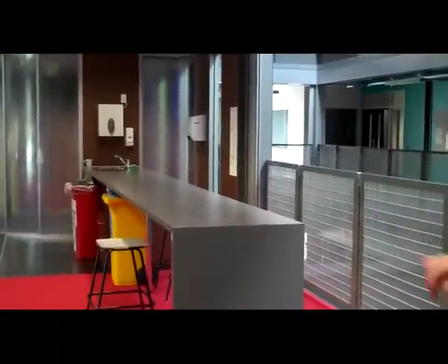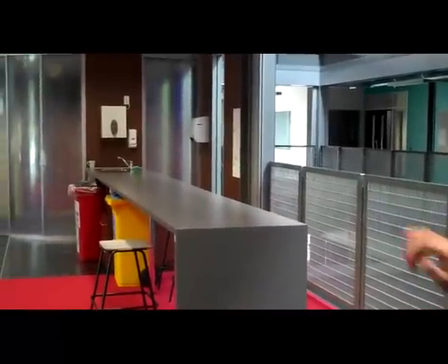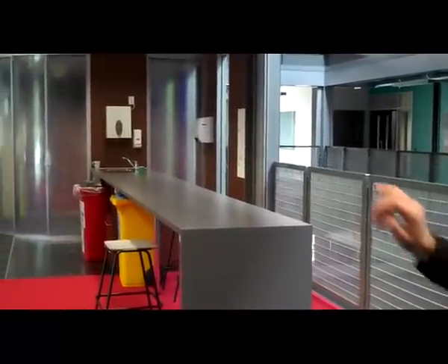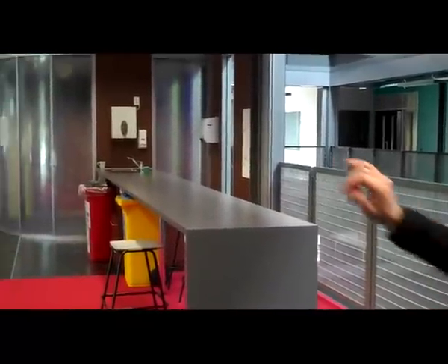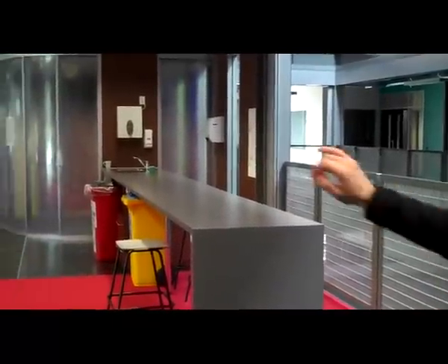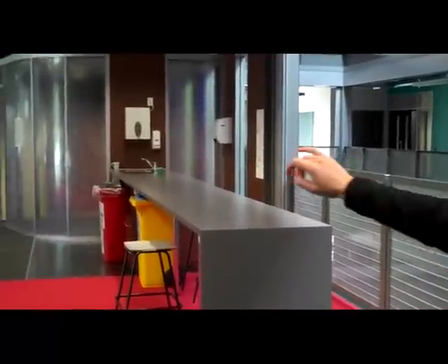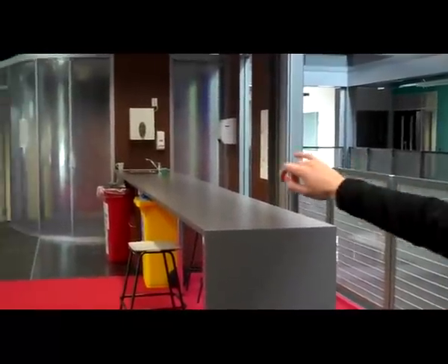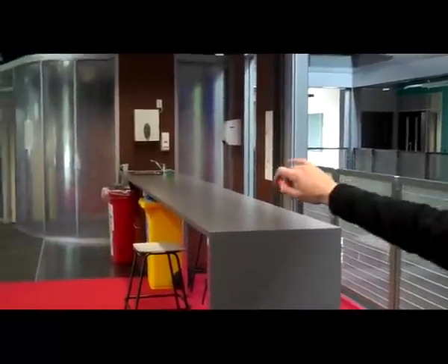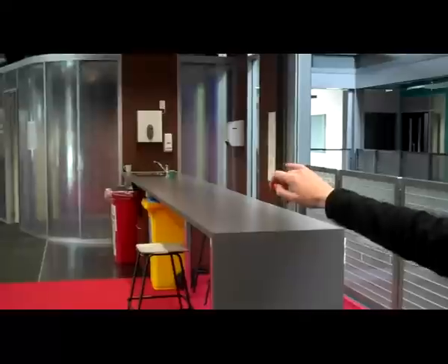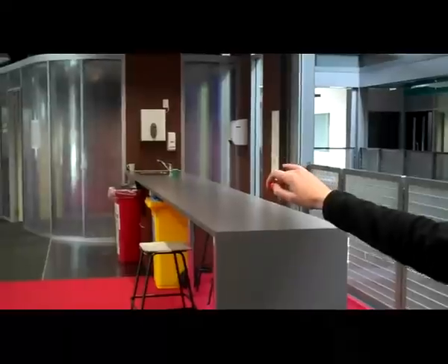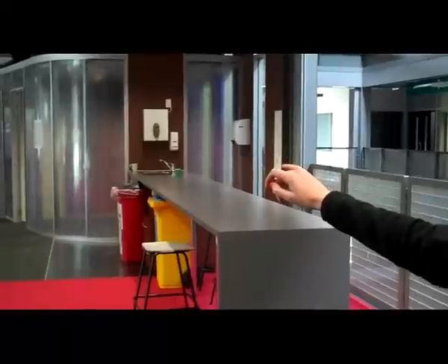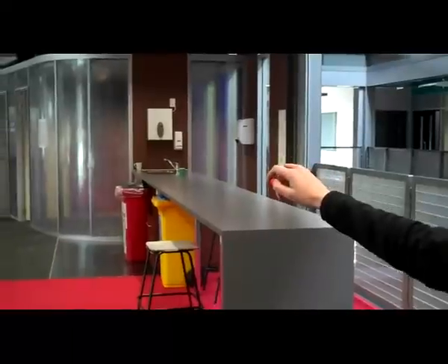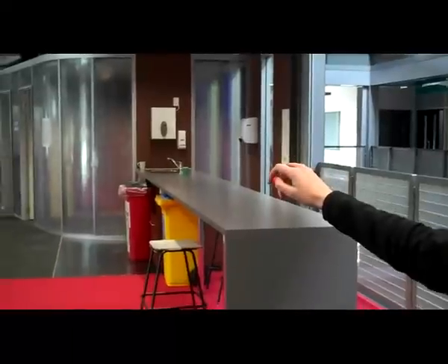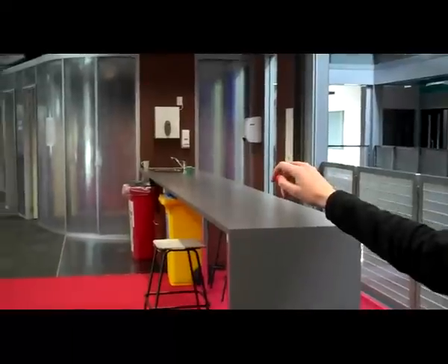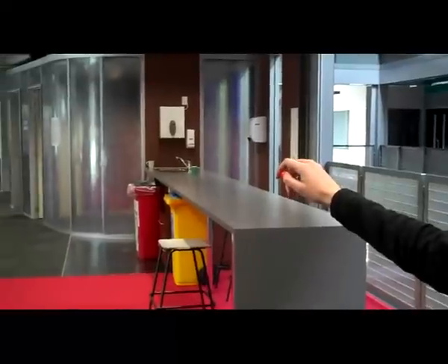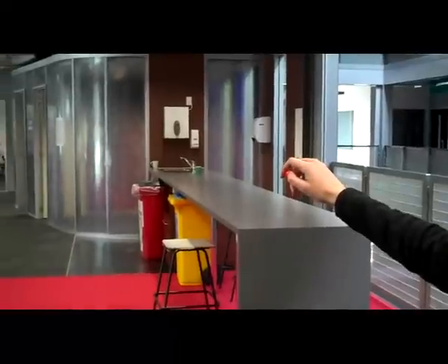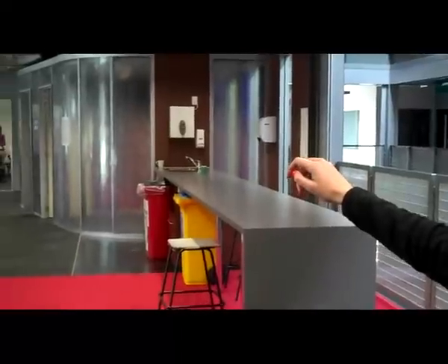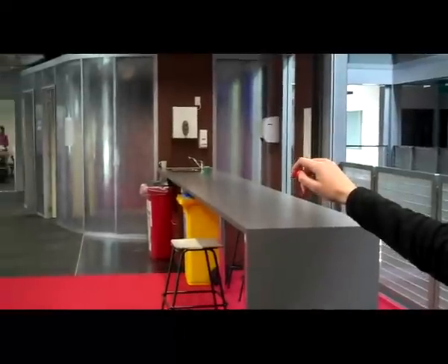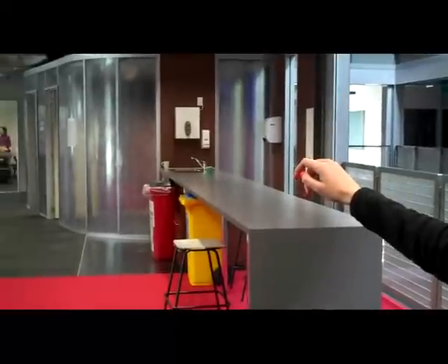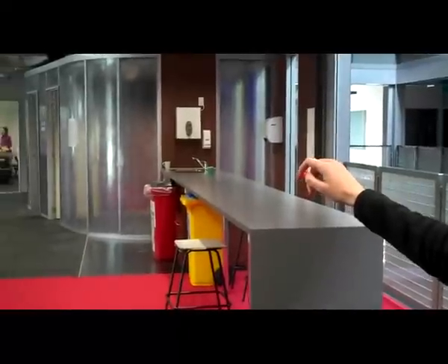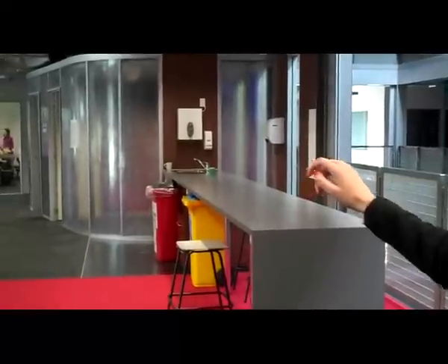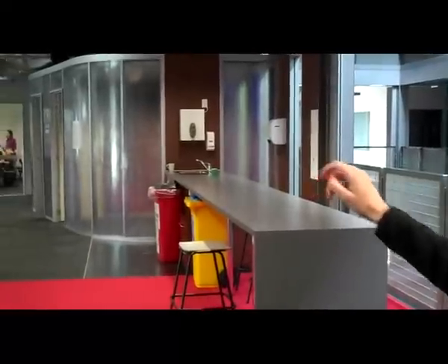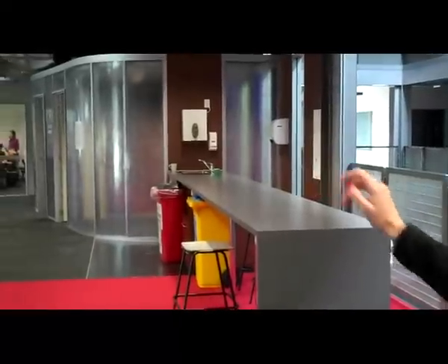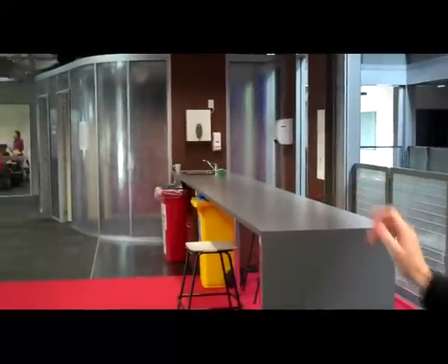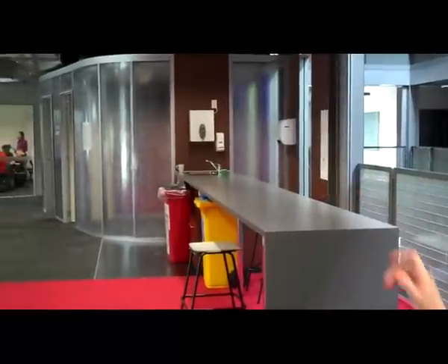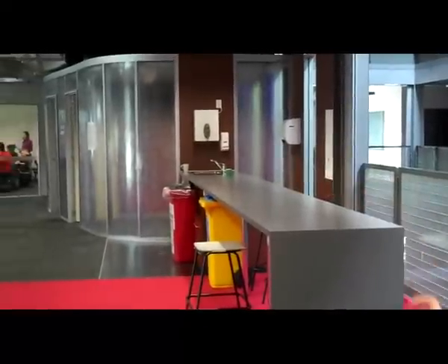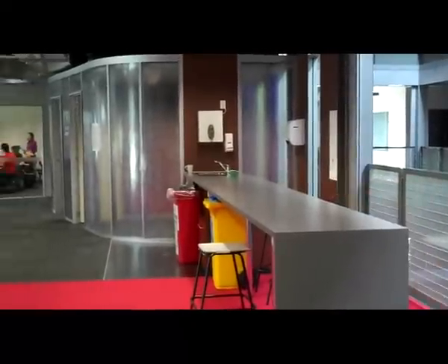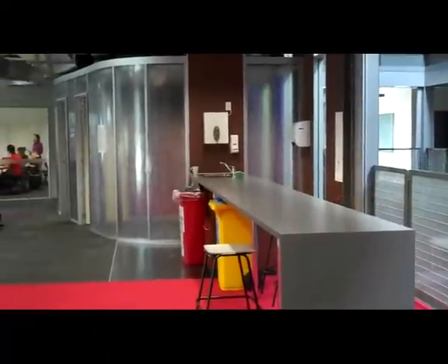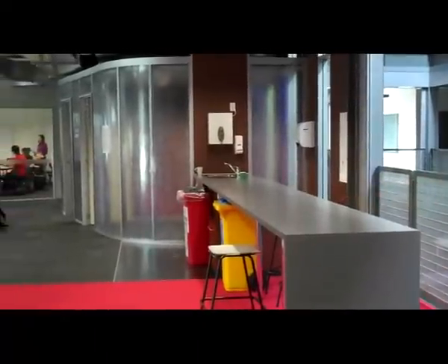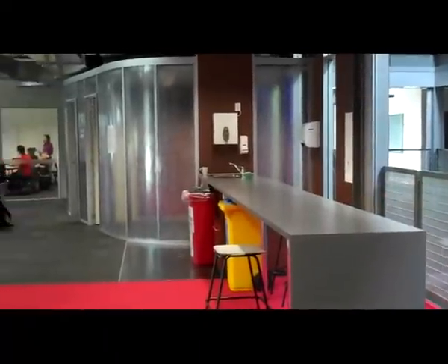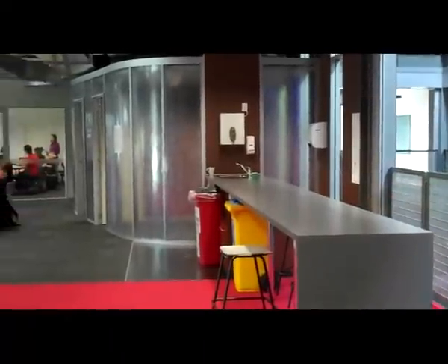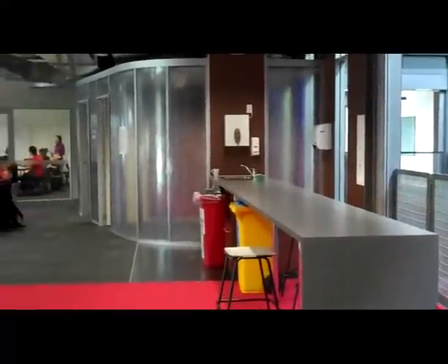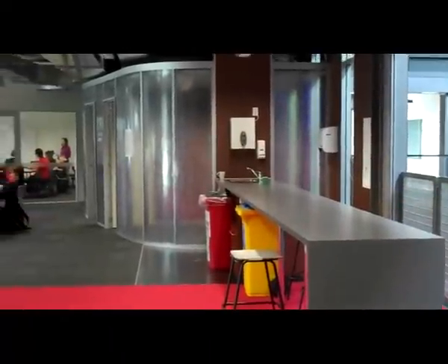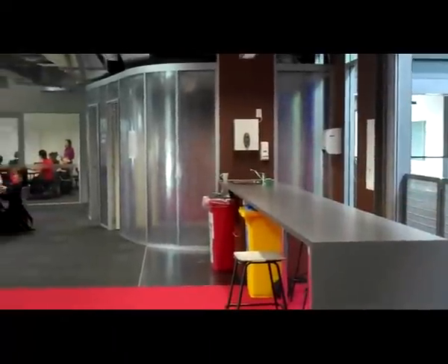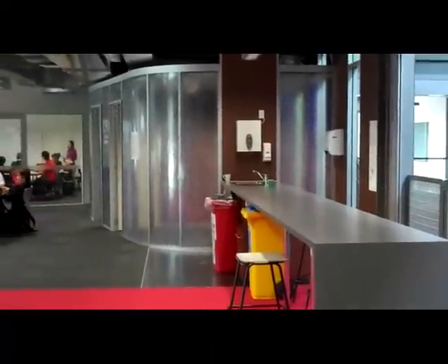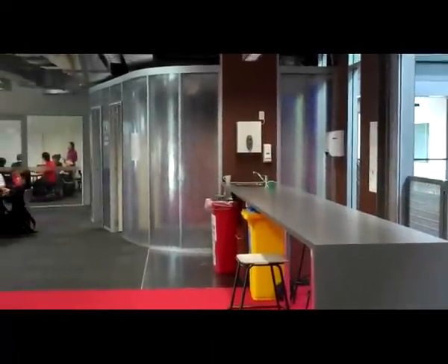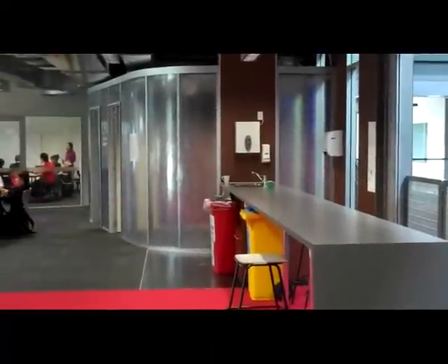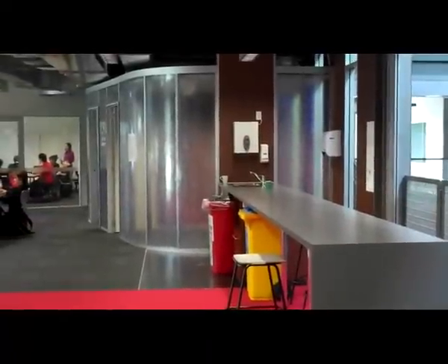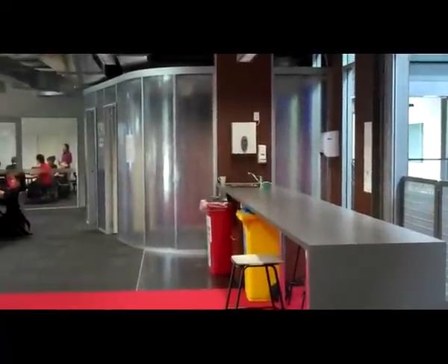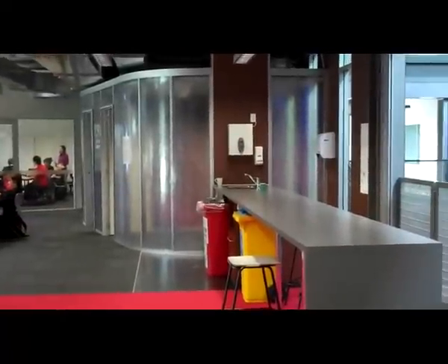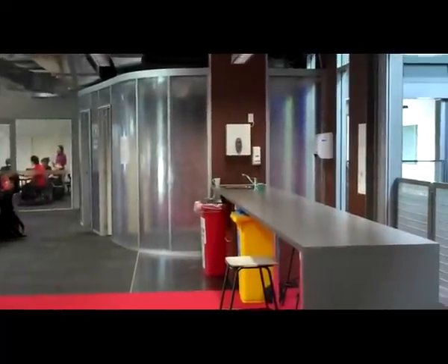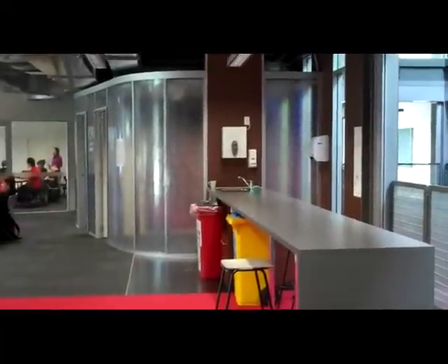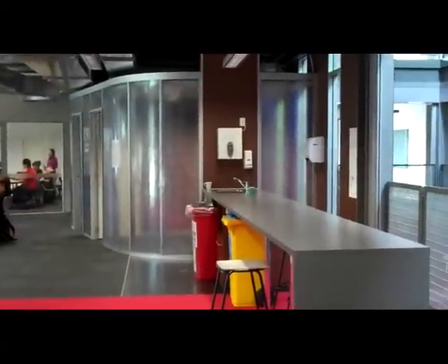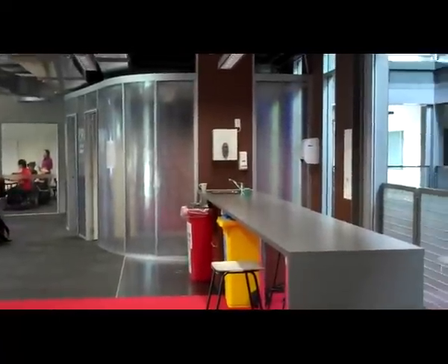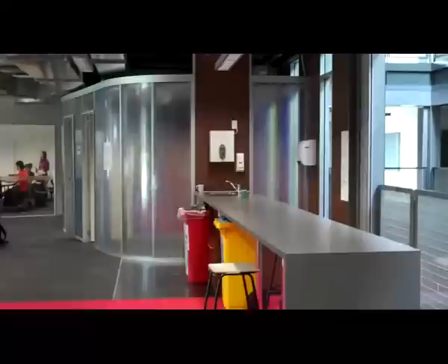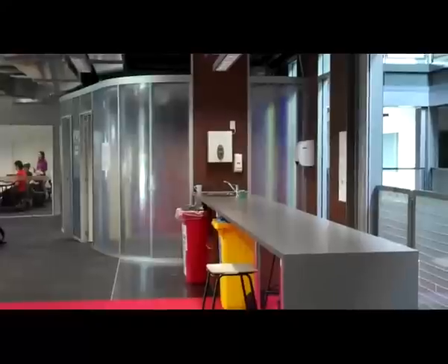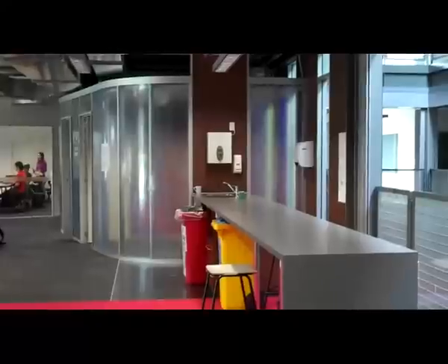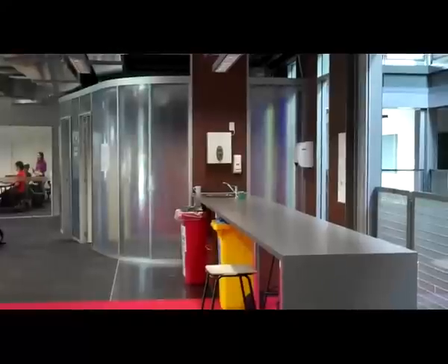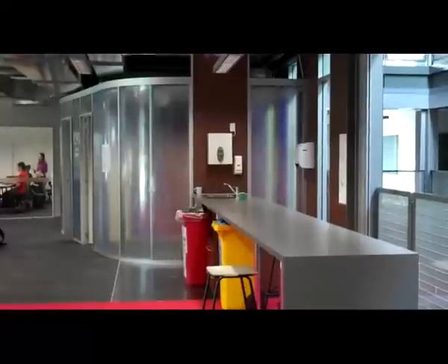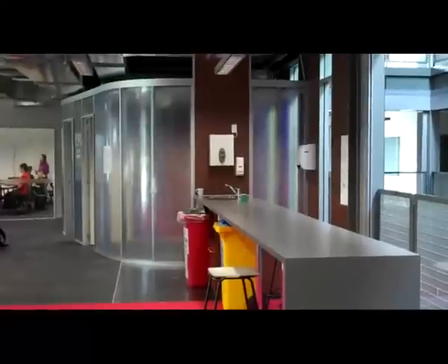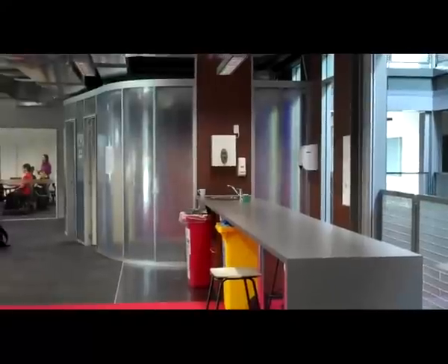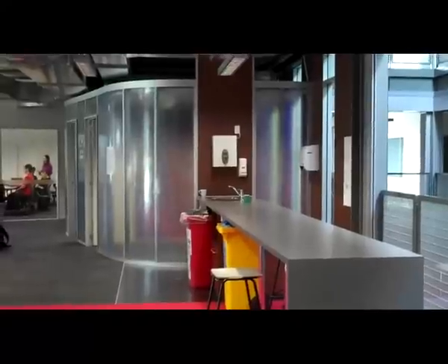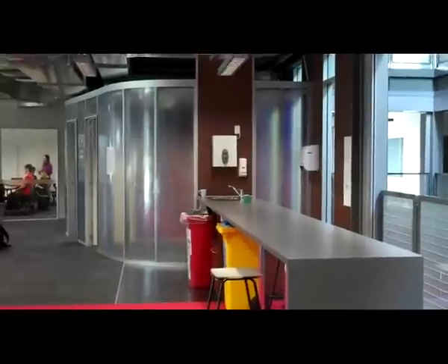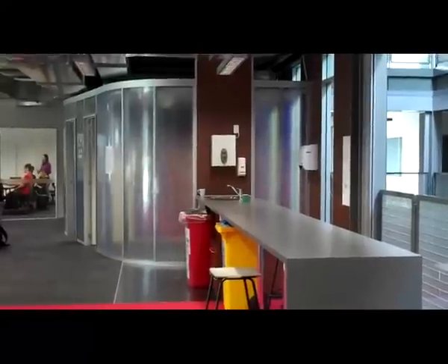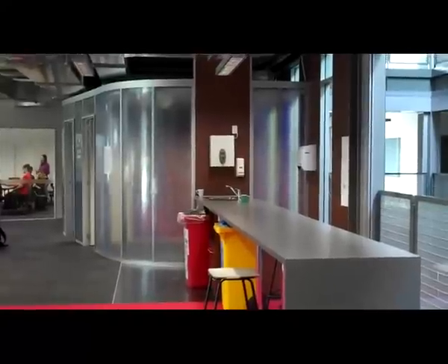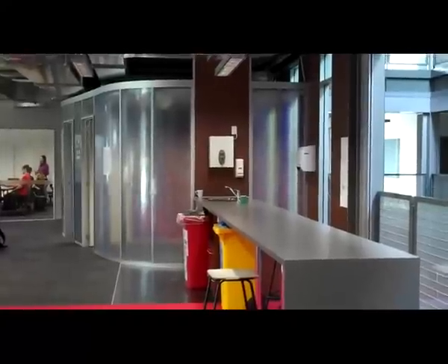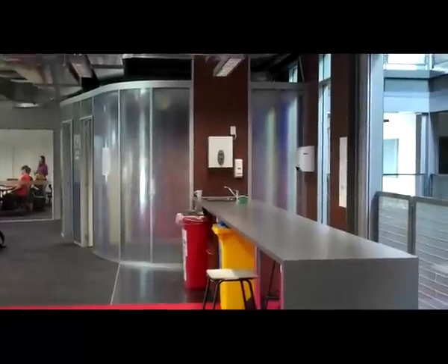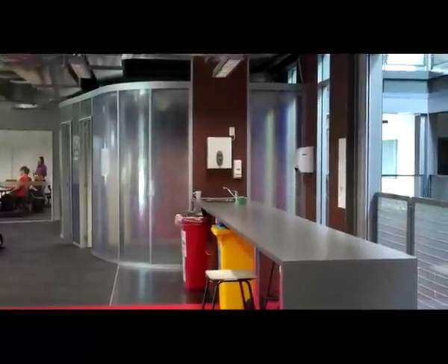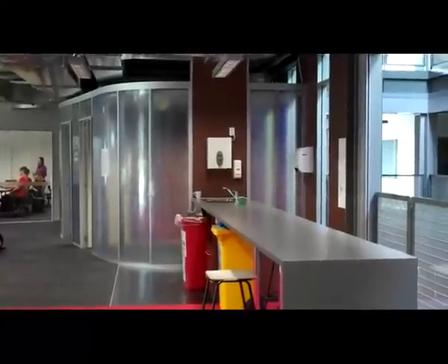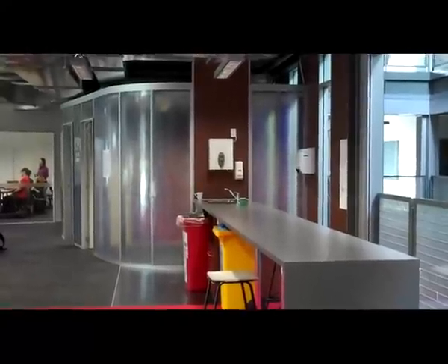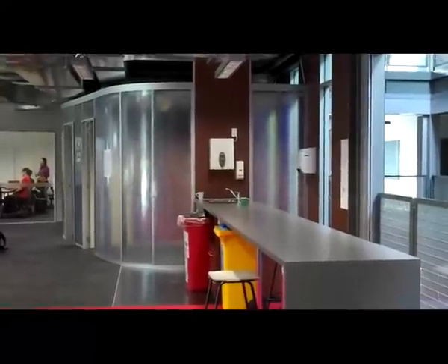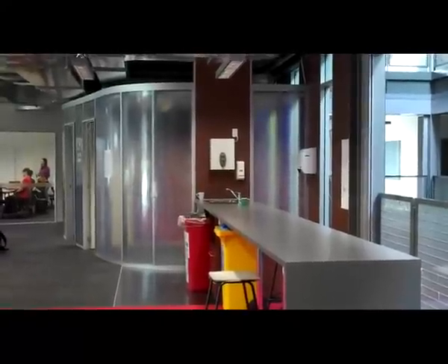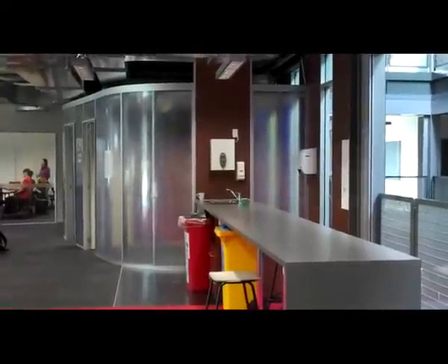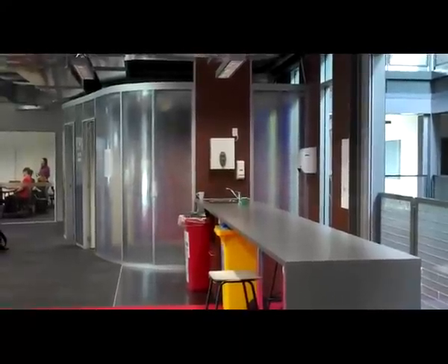Over here are the fish bowls, which is a really good place if you want to get away and do some work by yourself or with a small group of people.